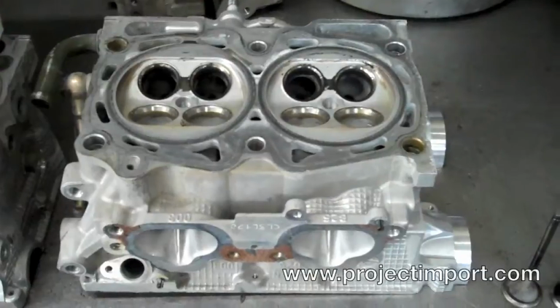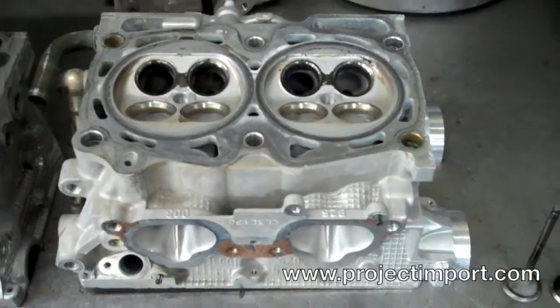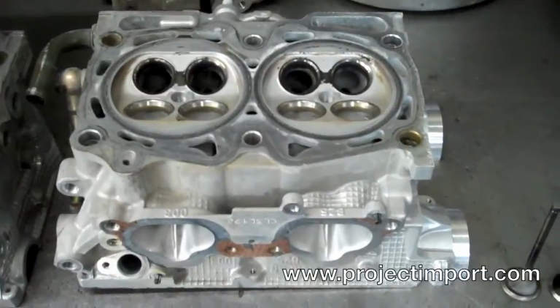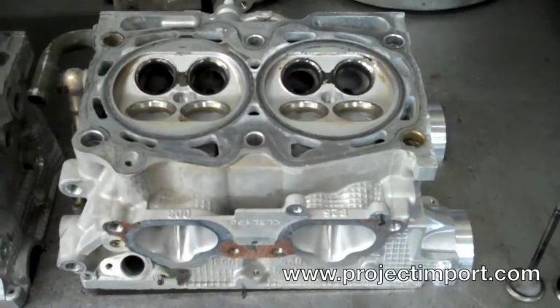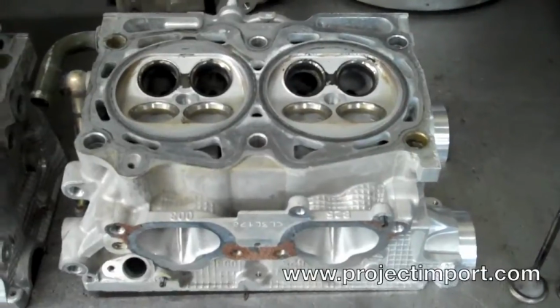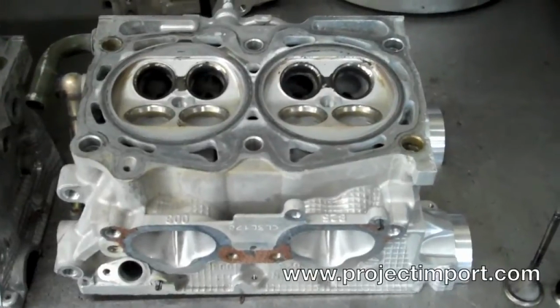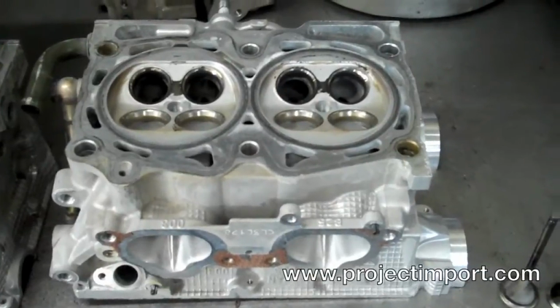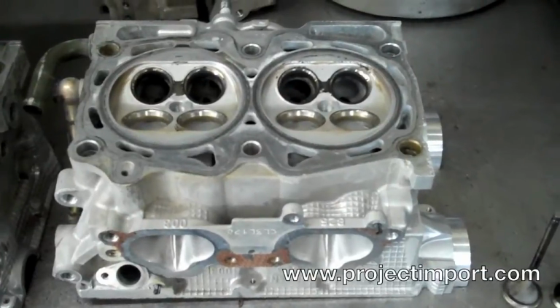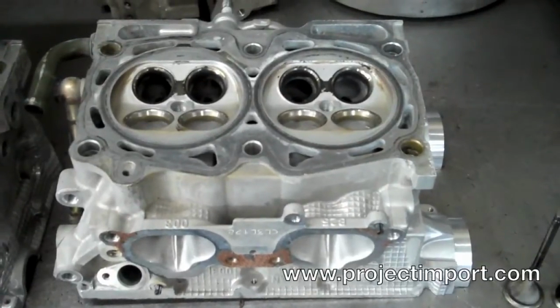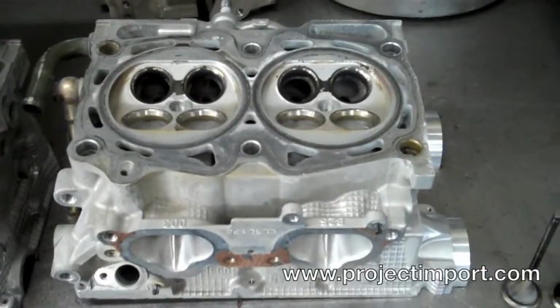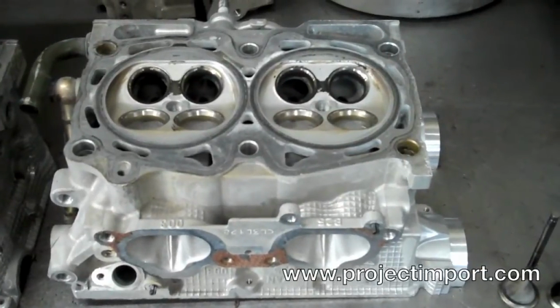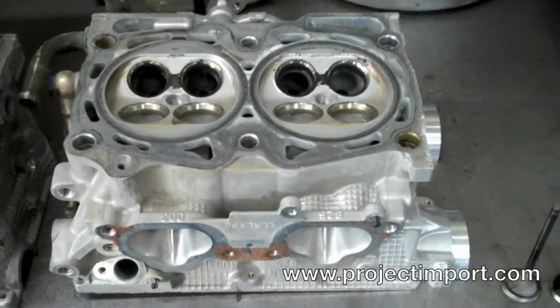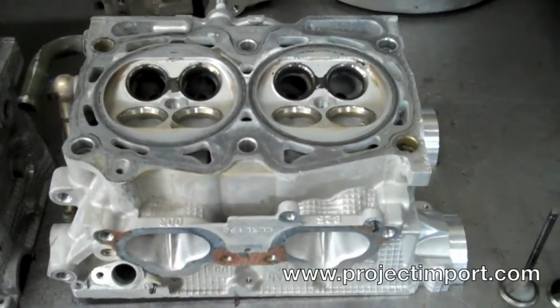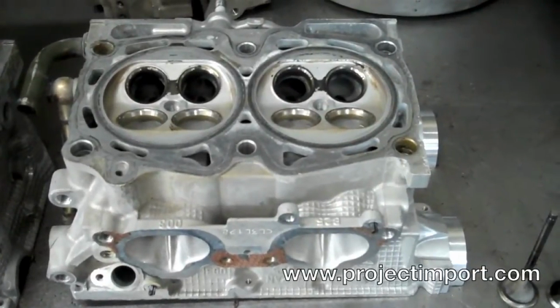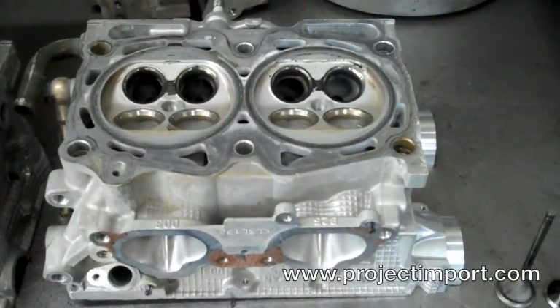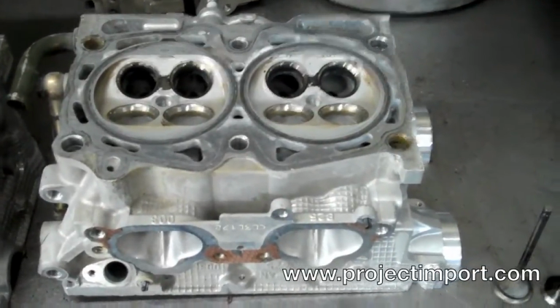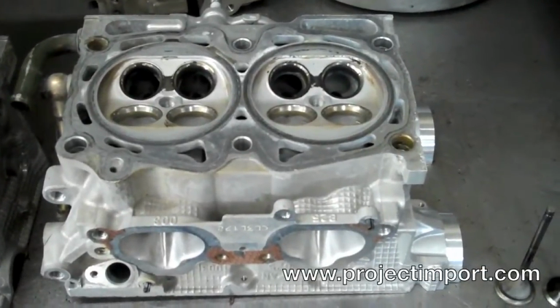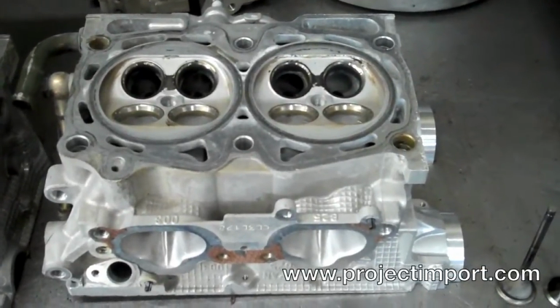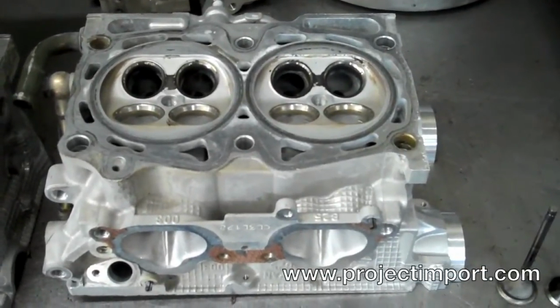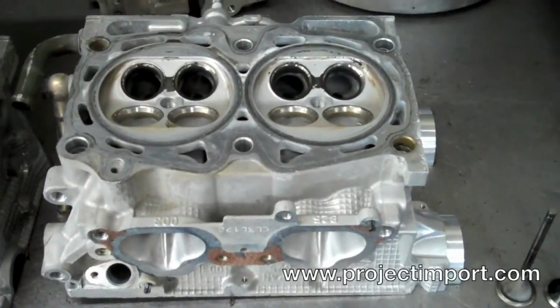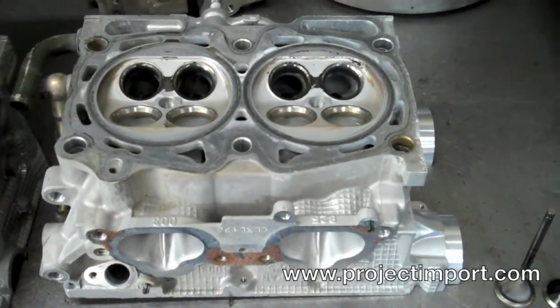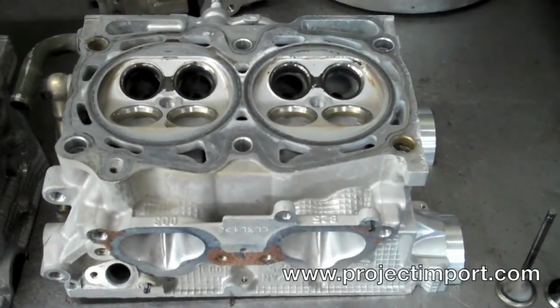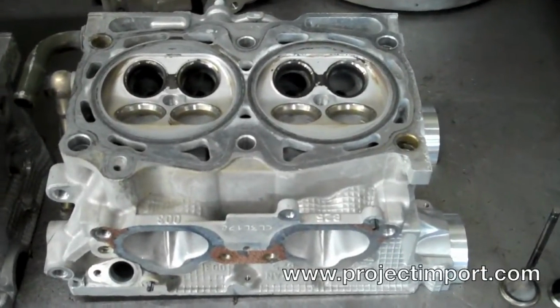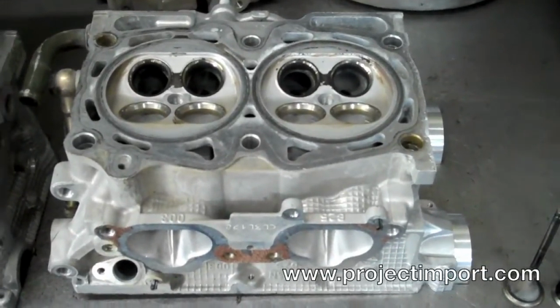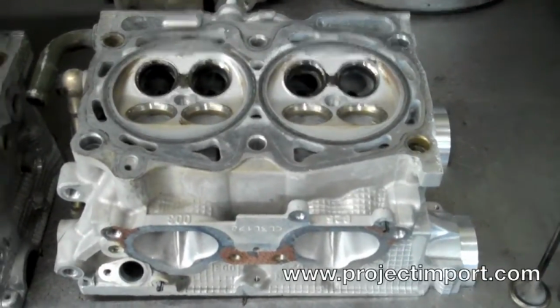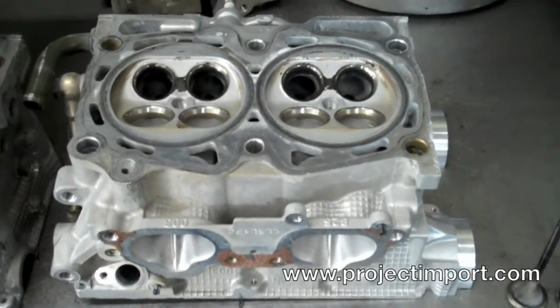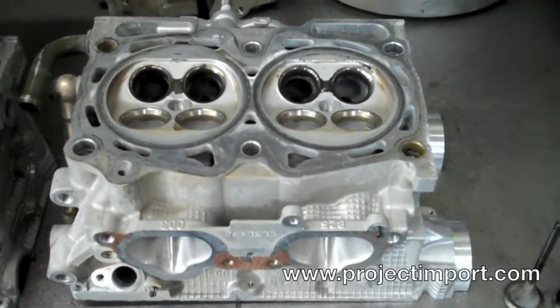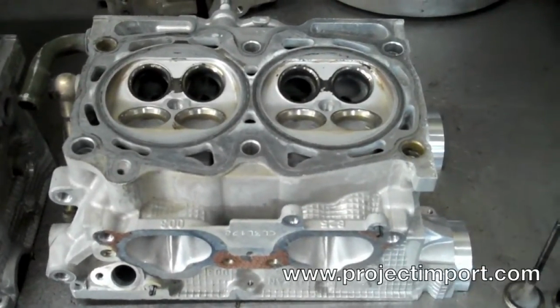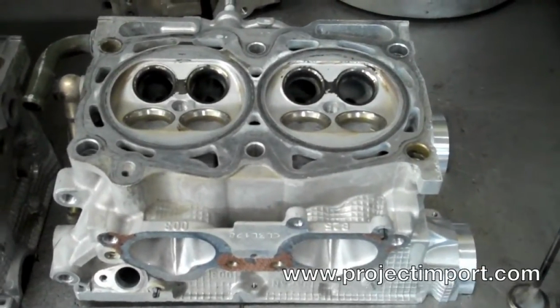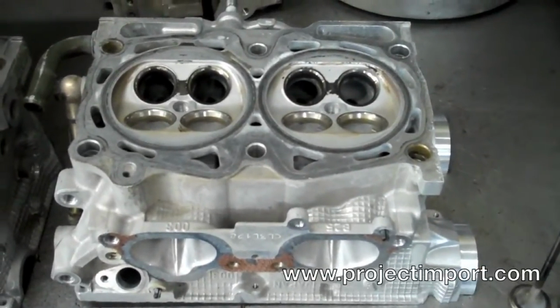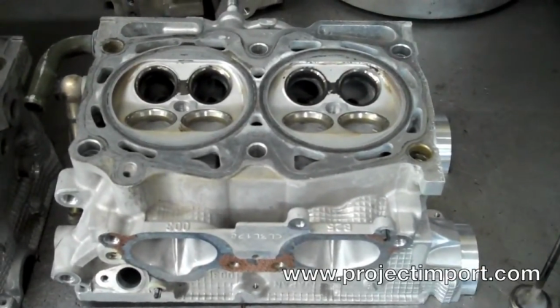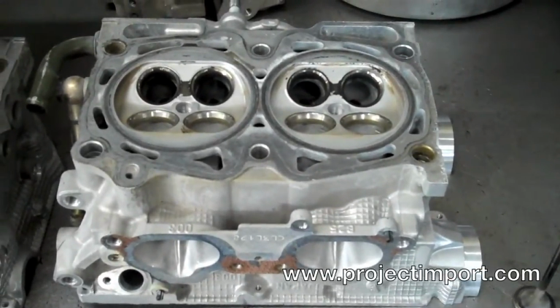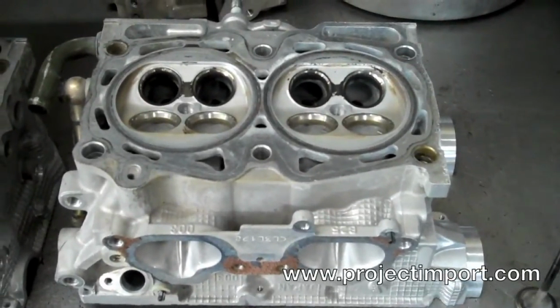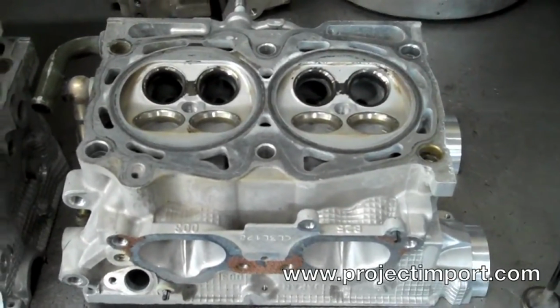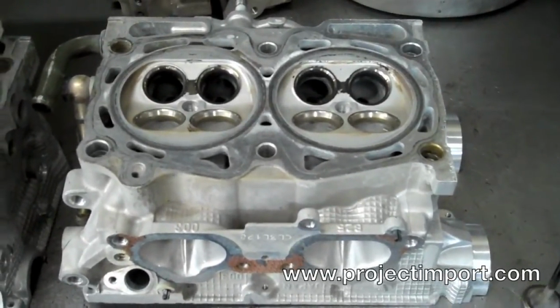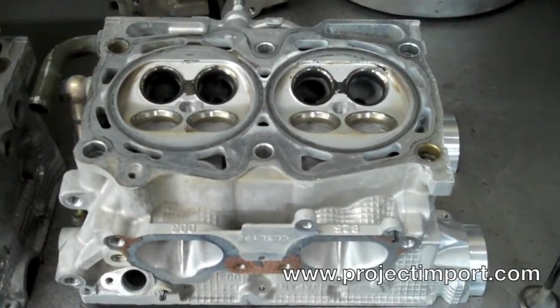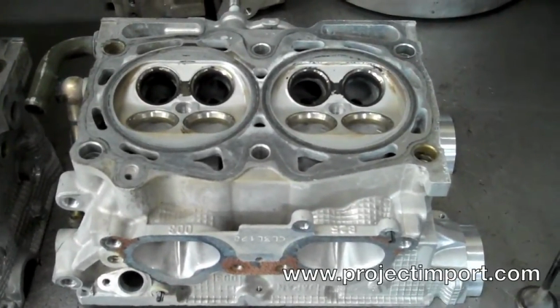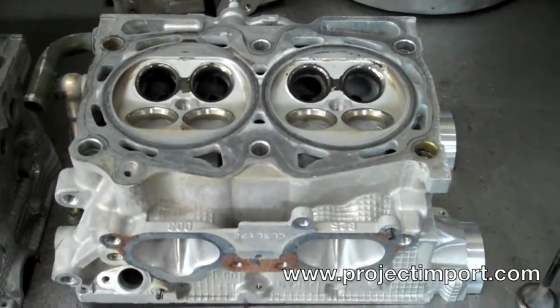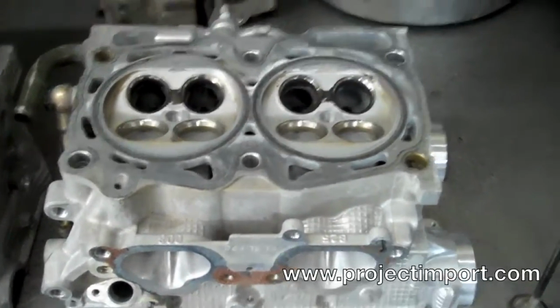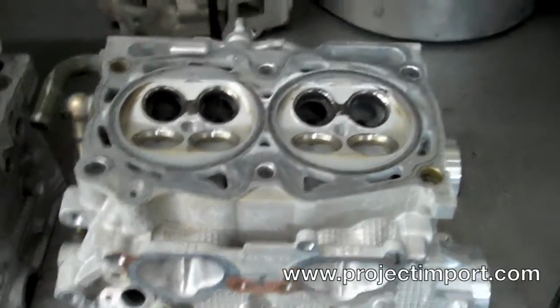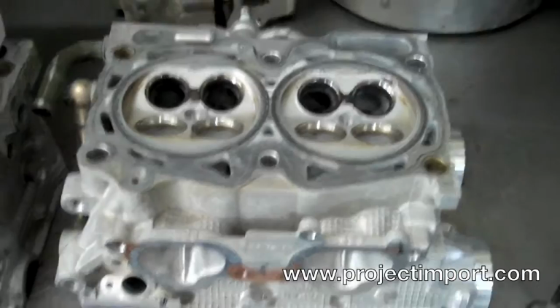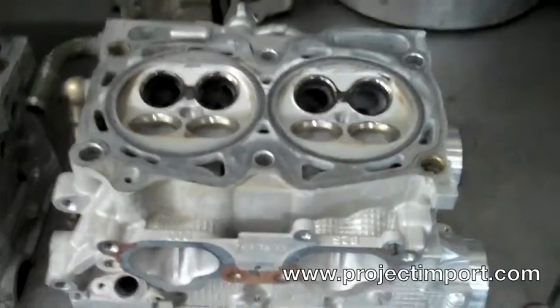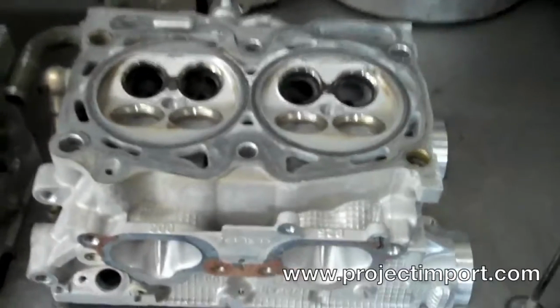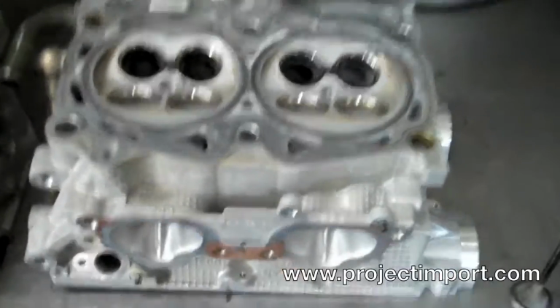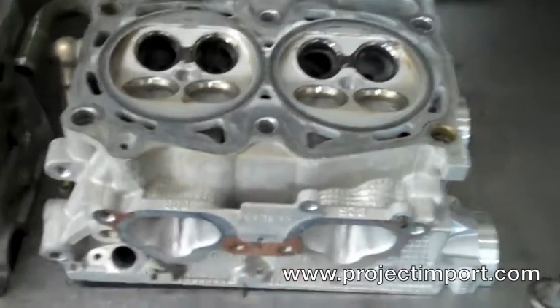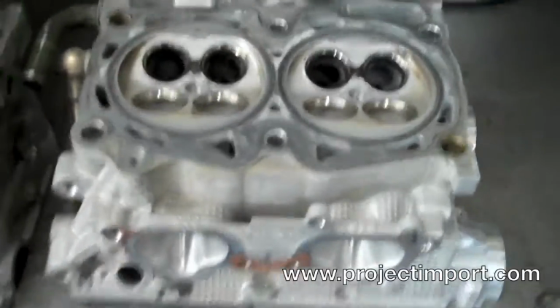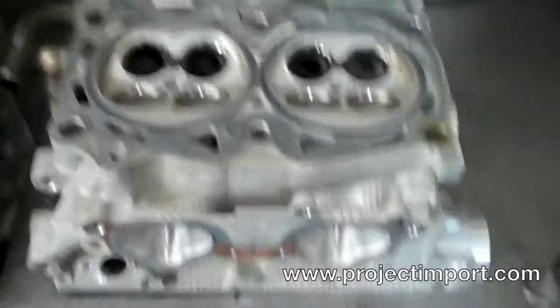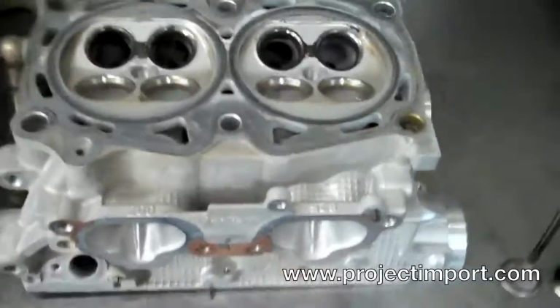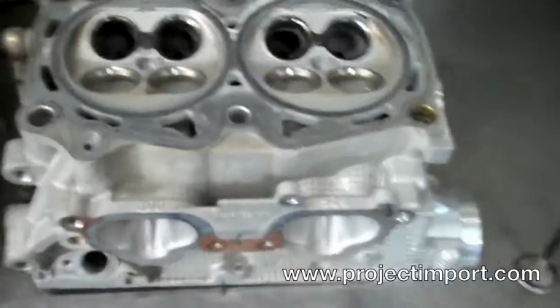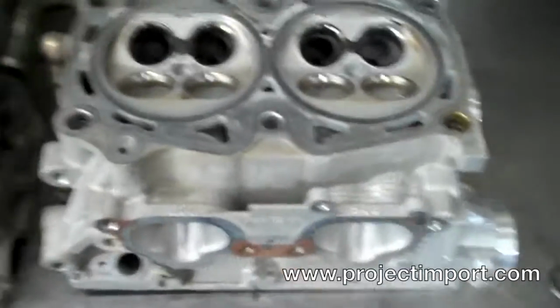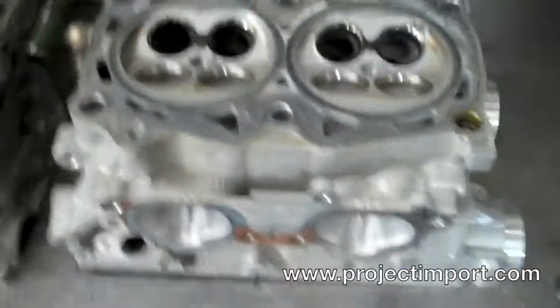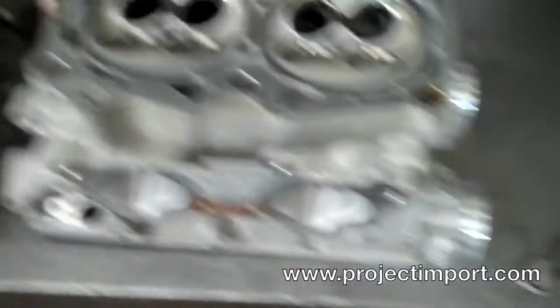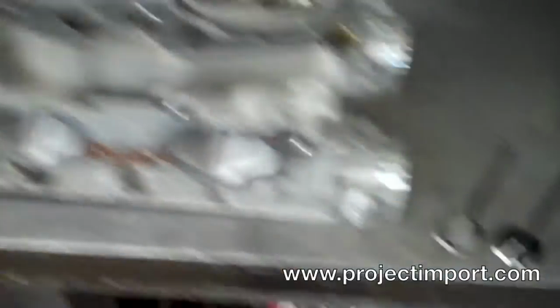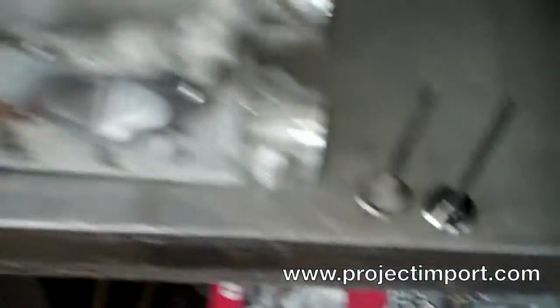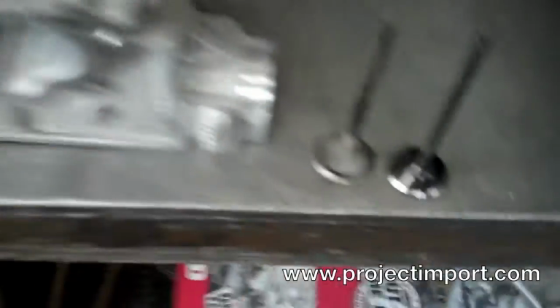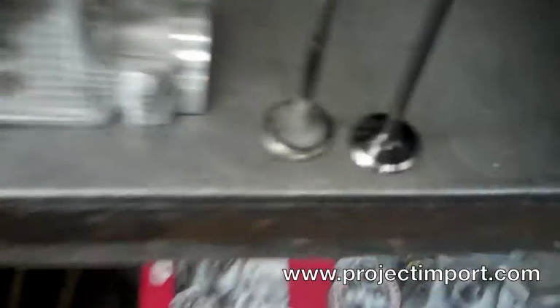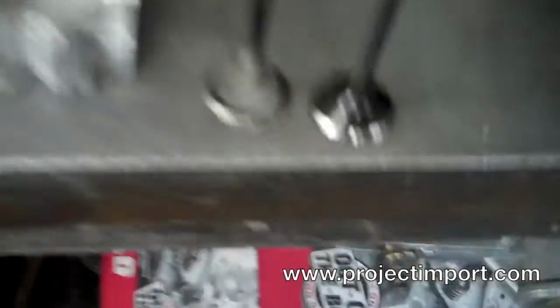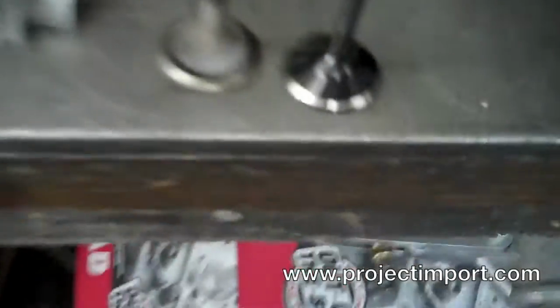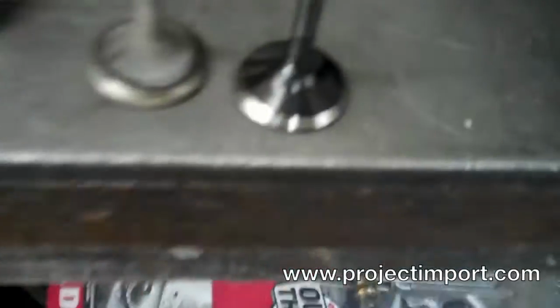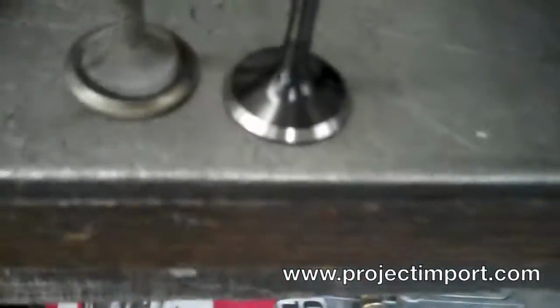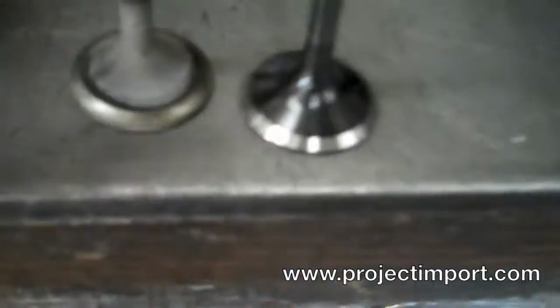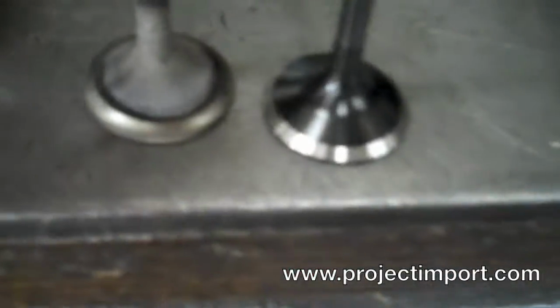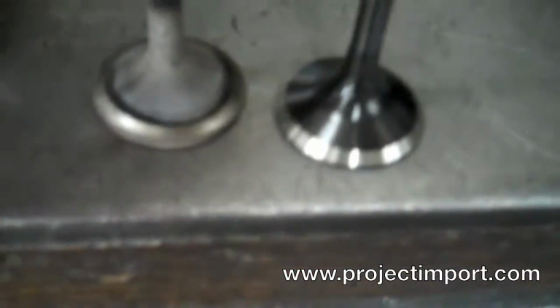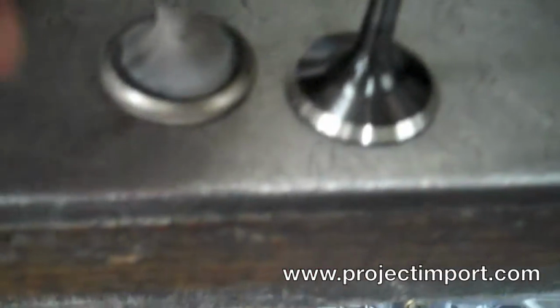Got some Subaru heads that we dropped off to get machined and we're just looking at the bottom of them — they just got cleaned right here.